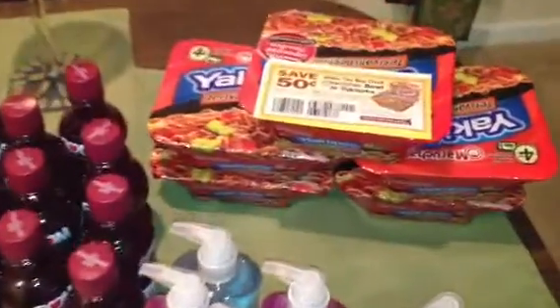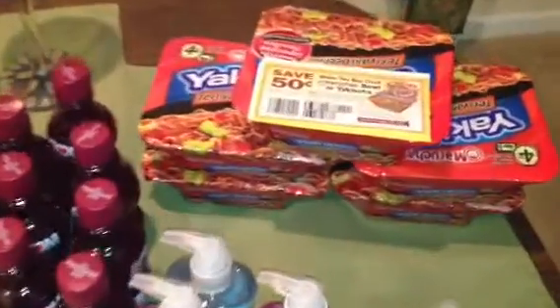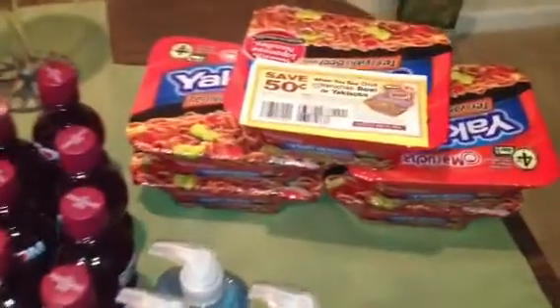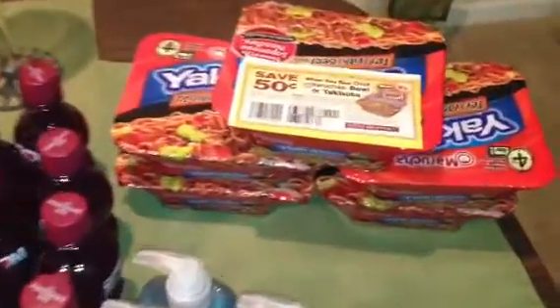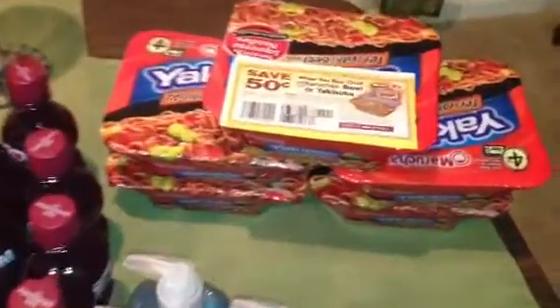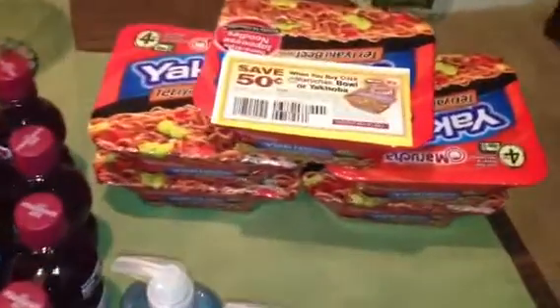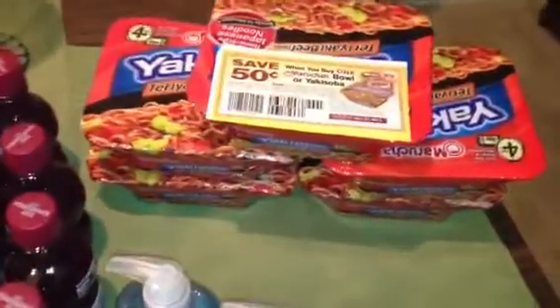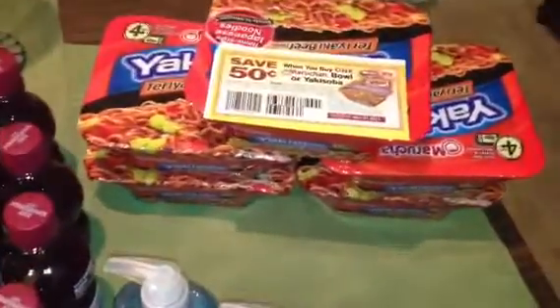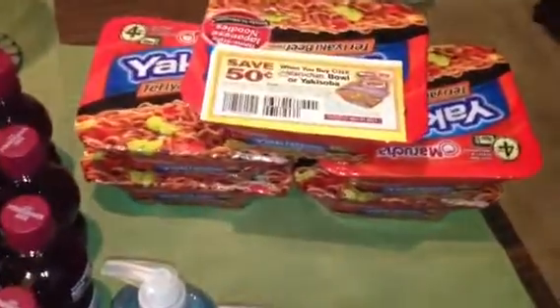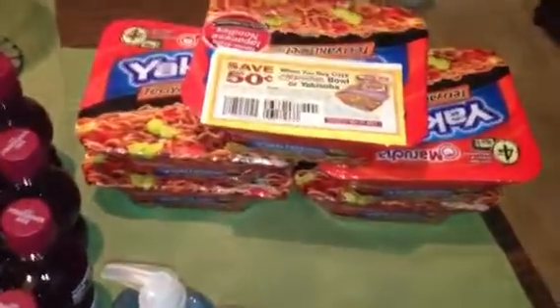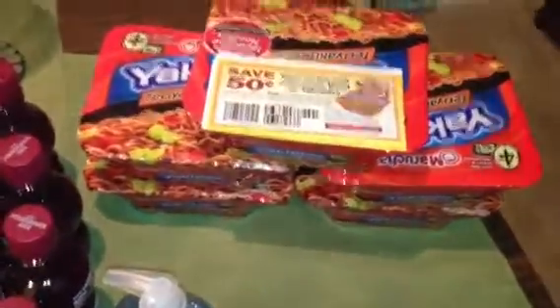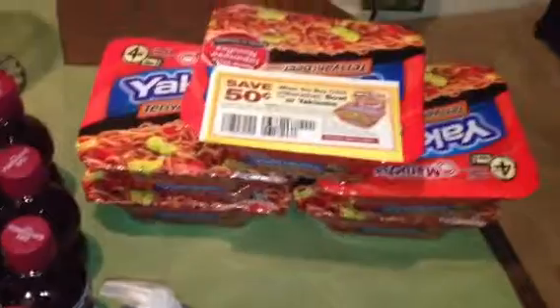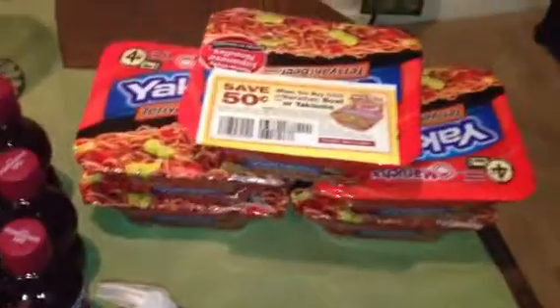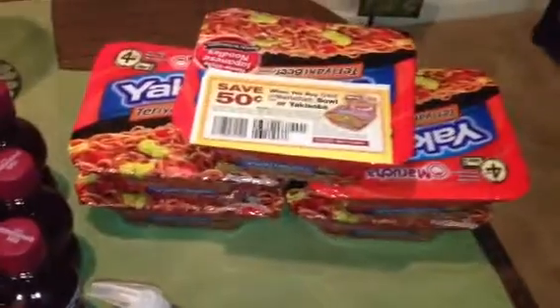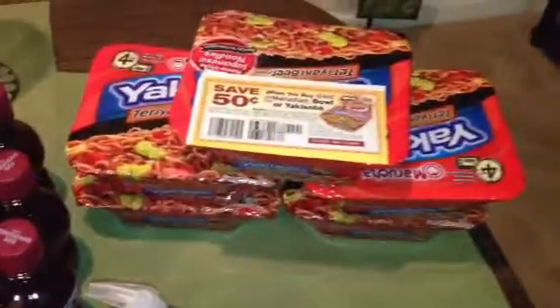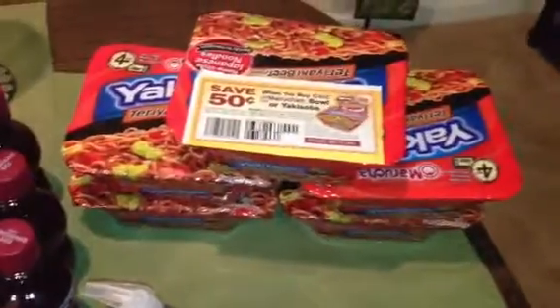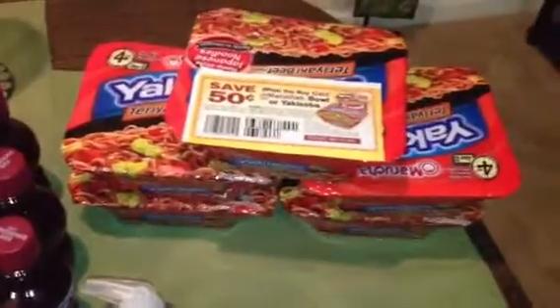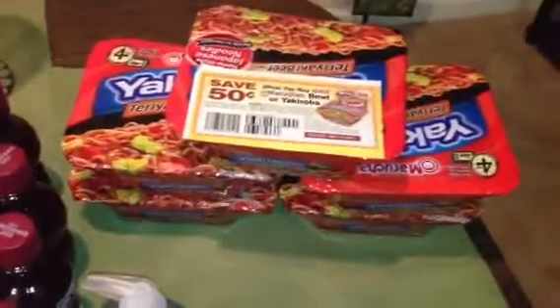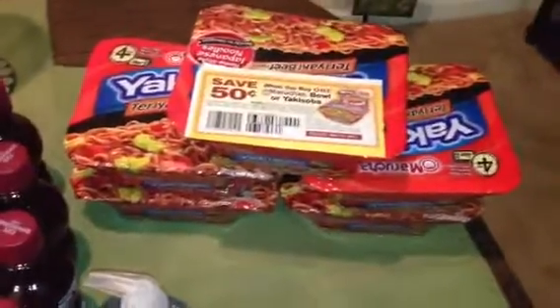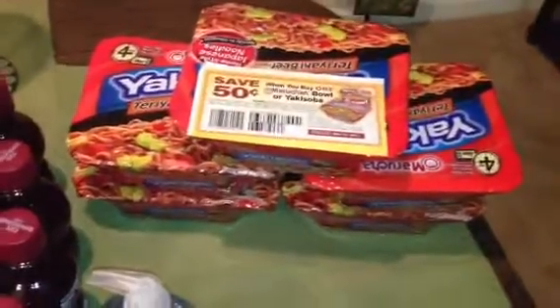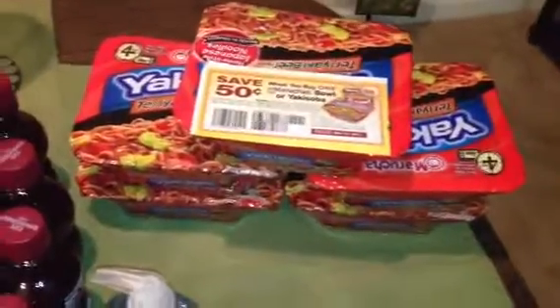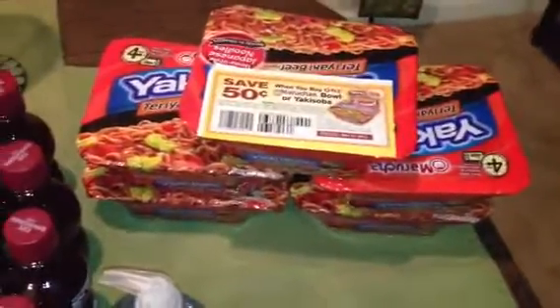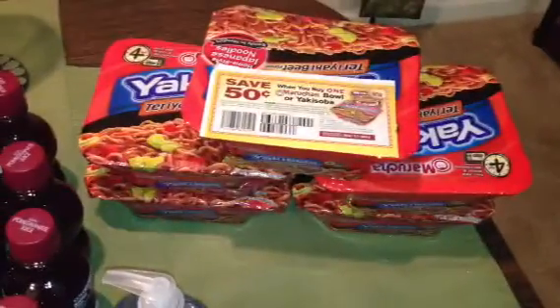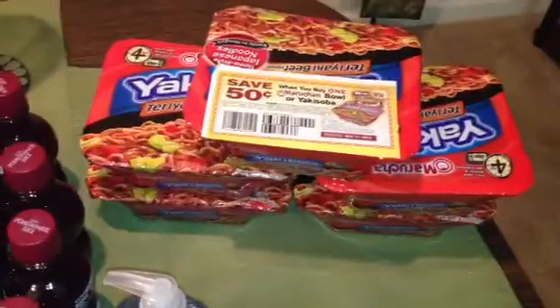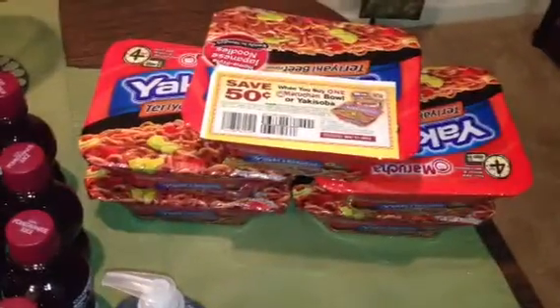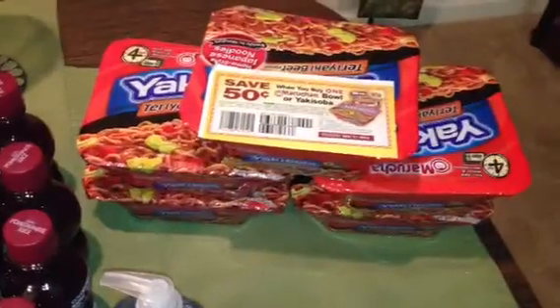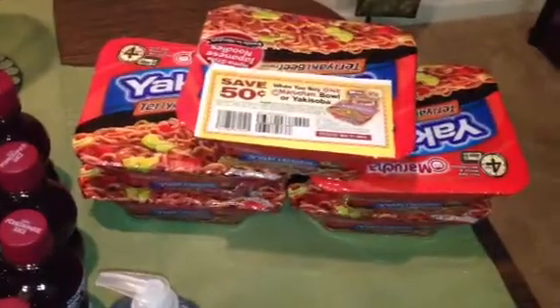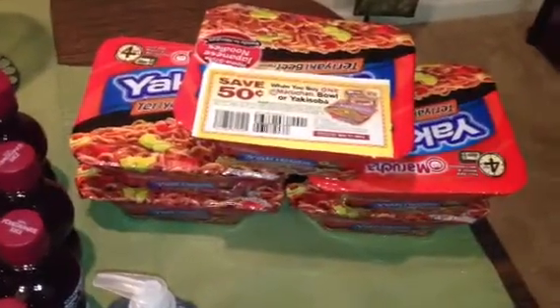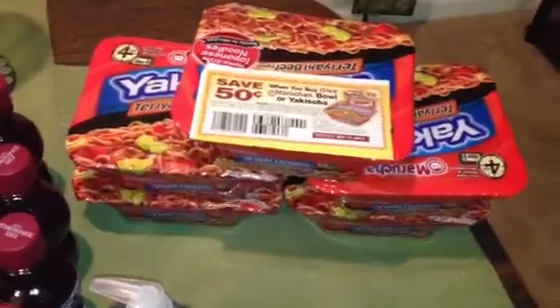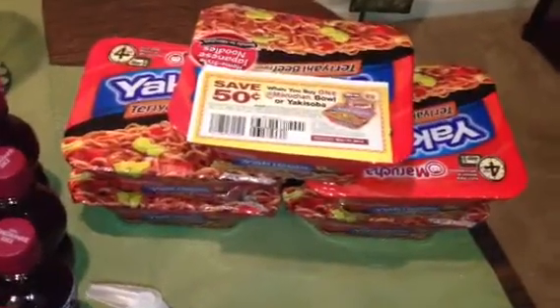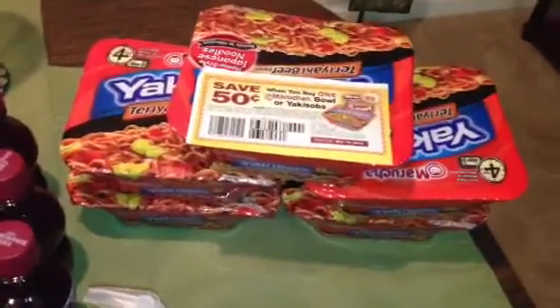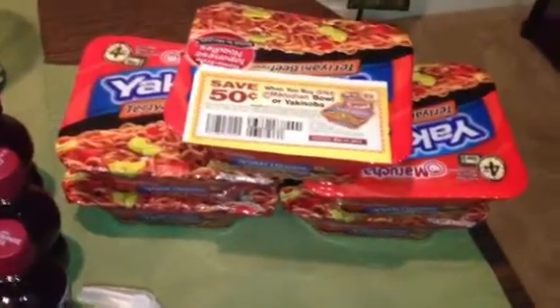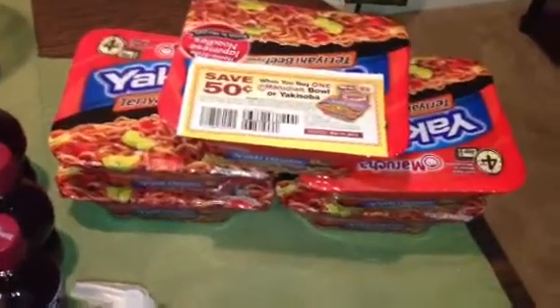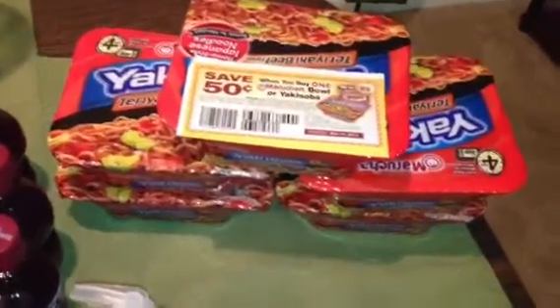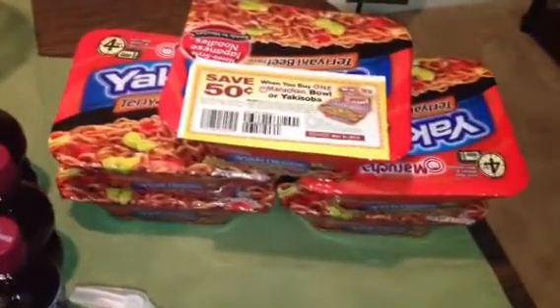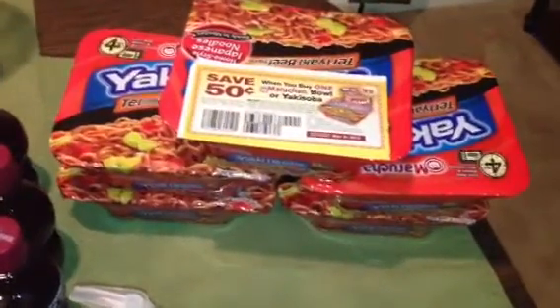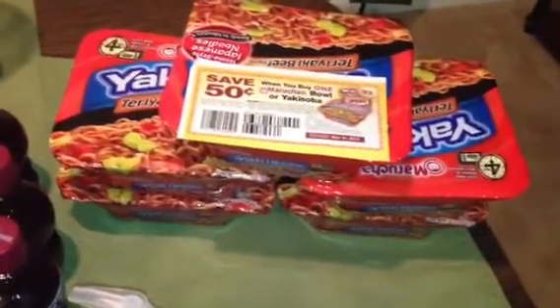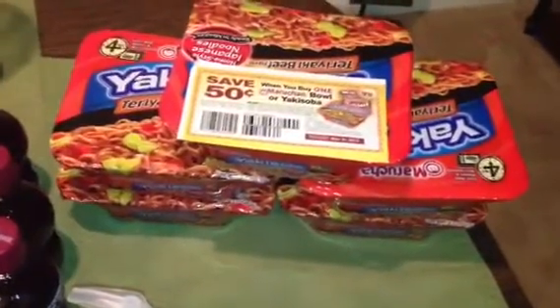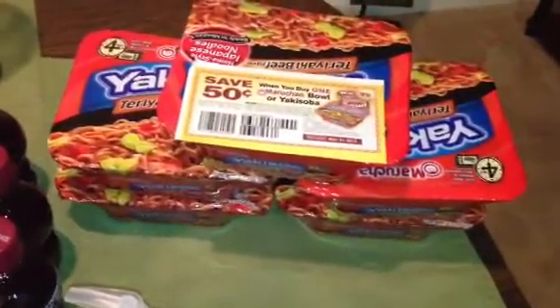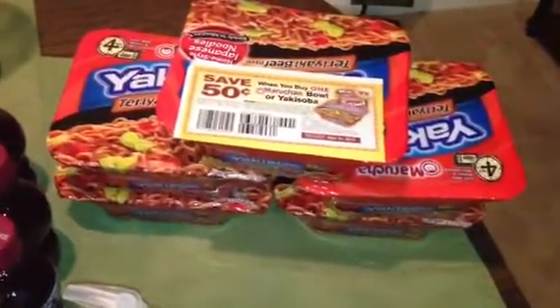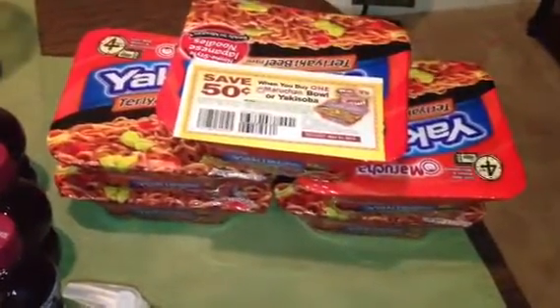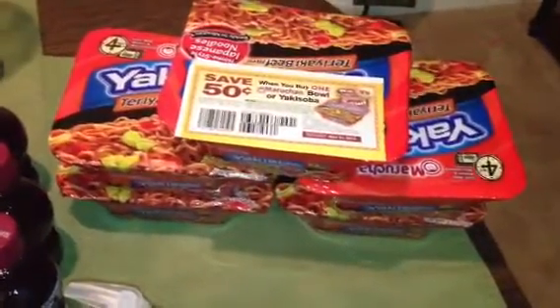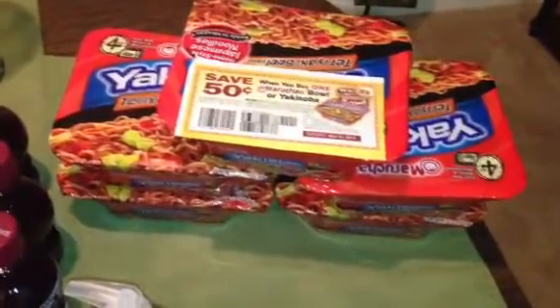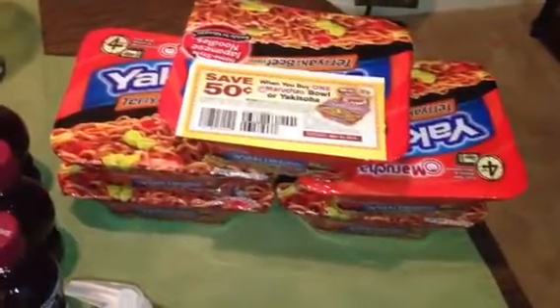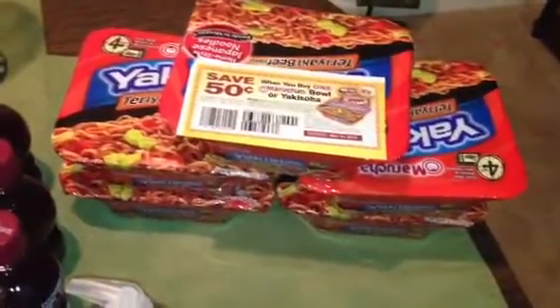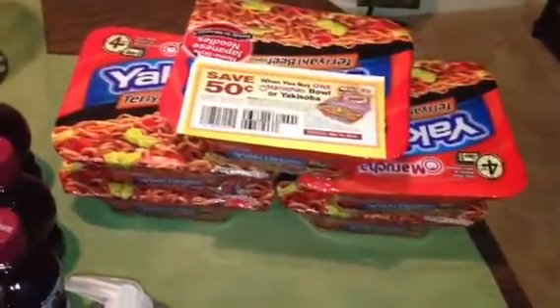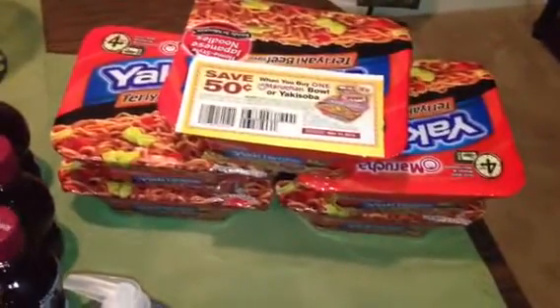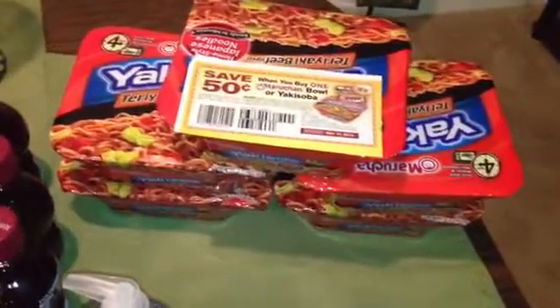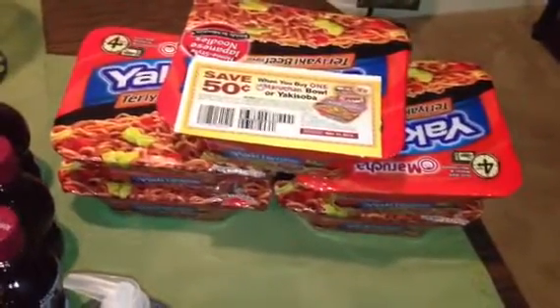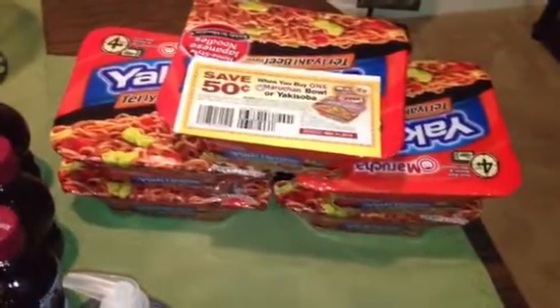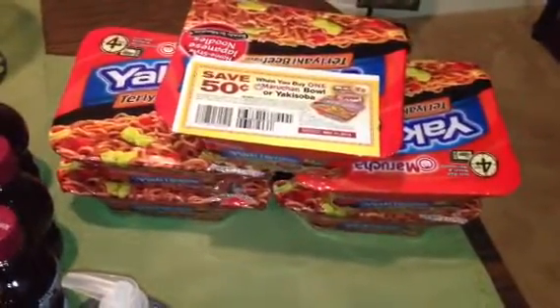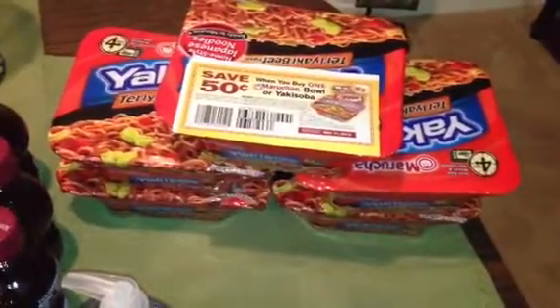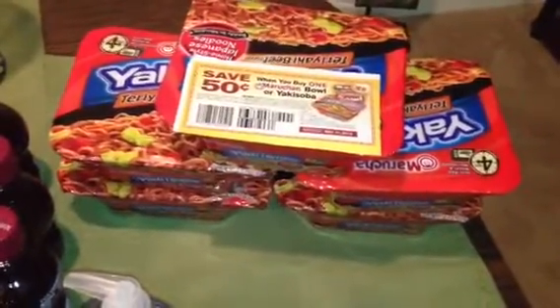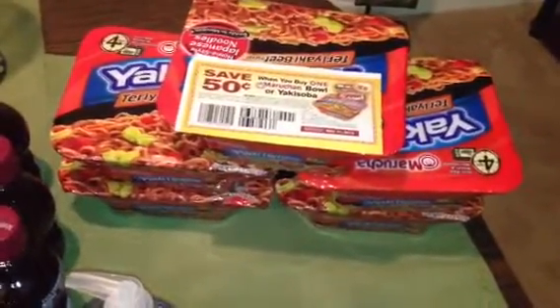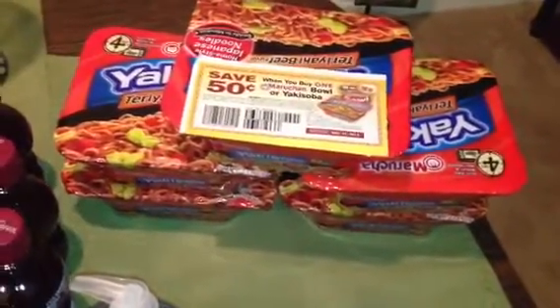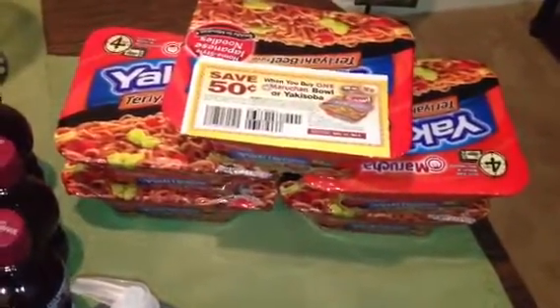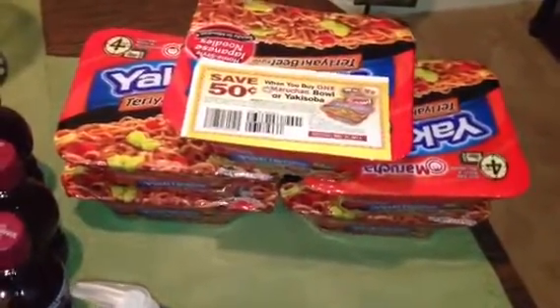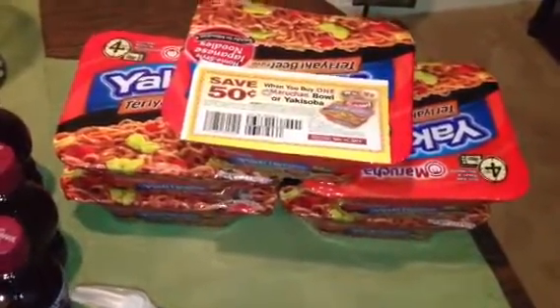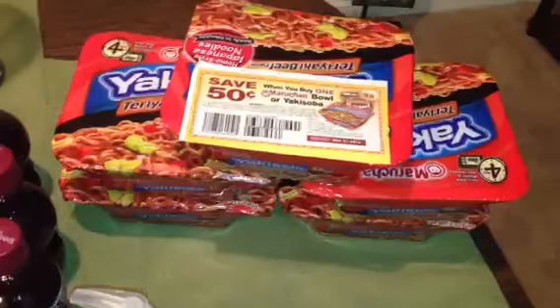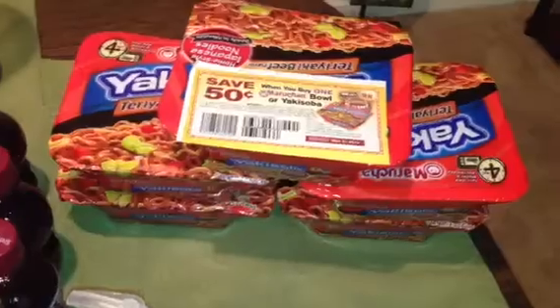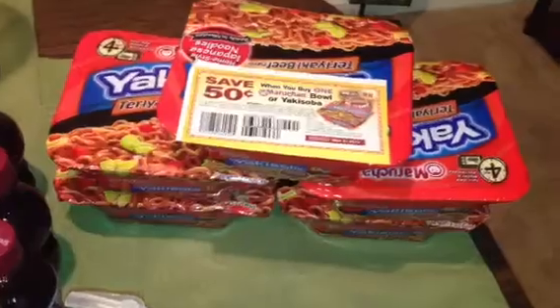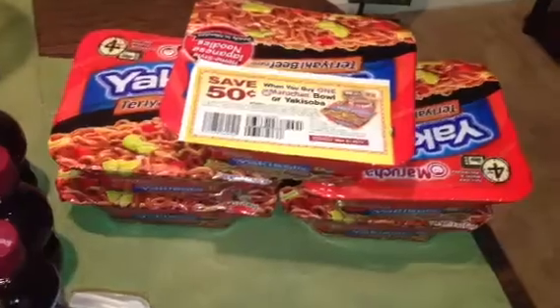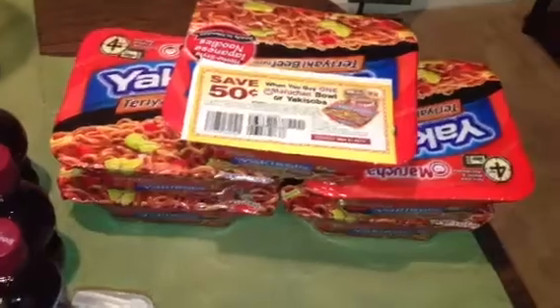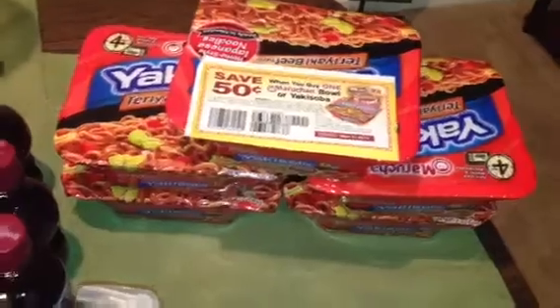The Yakisoba — these were on sale $10 for $10 as well. We have a 50 cent off coupon that will double to $1 and make those free.